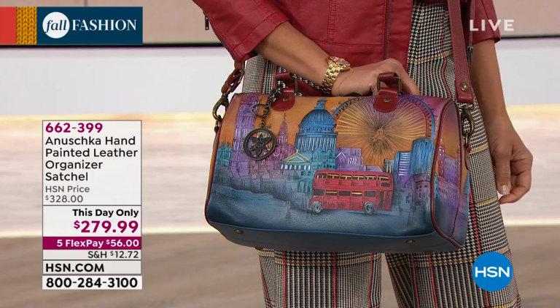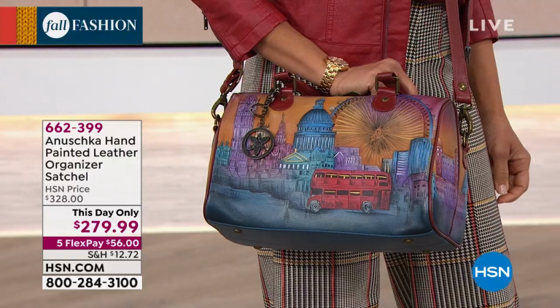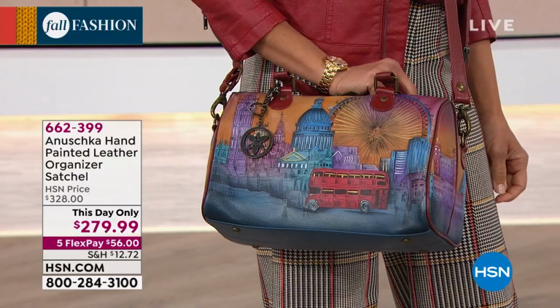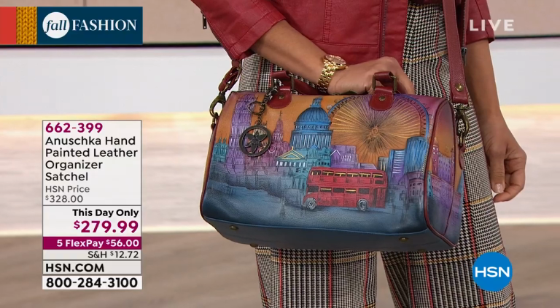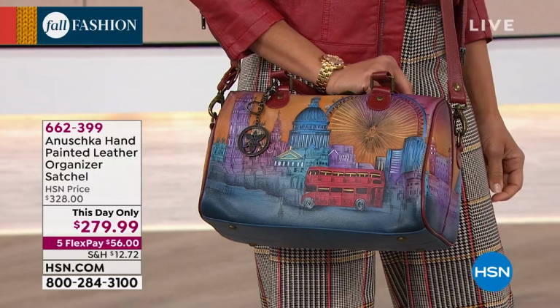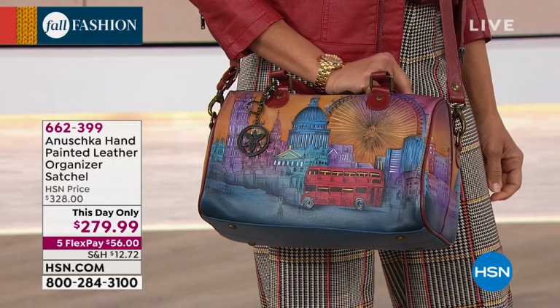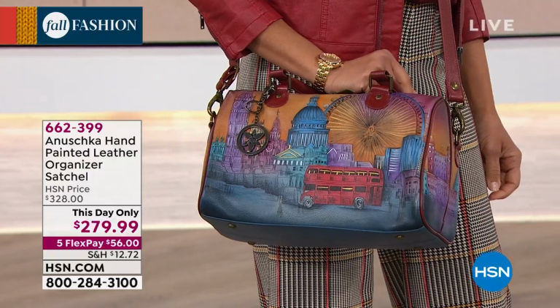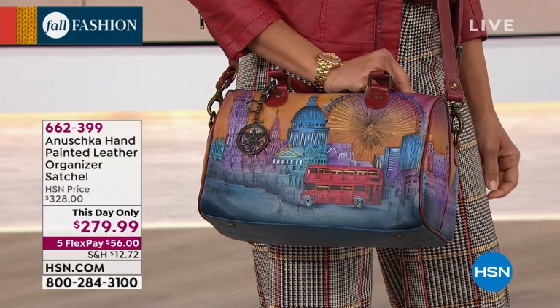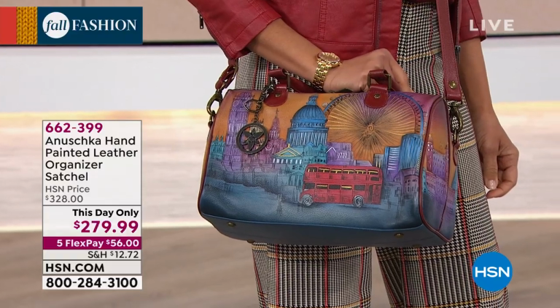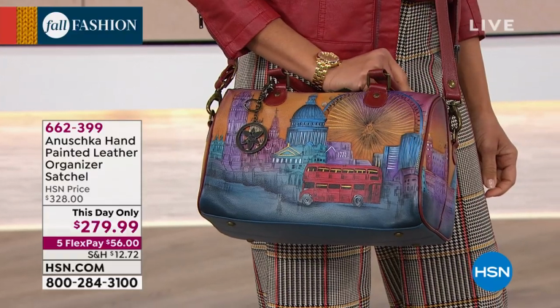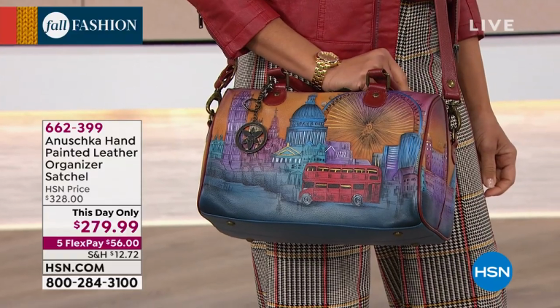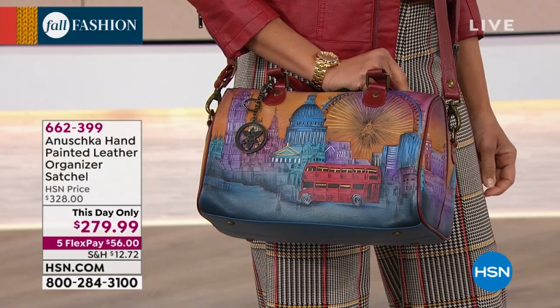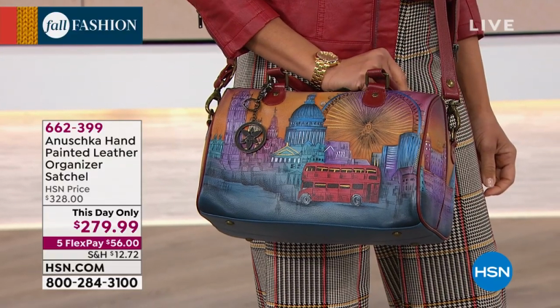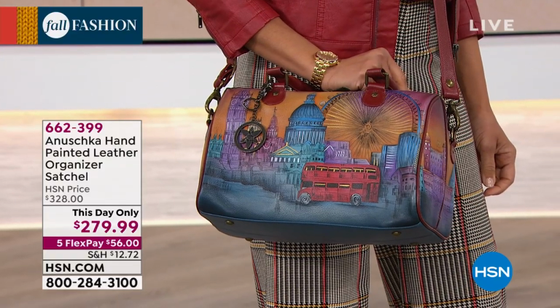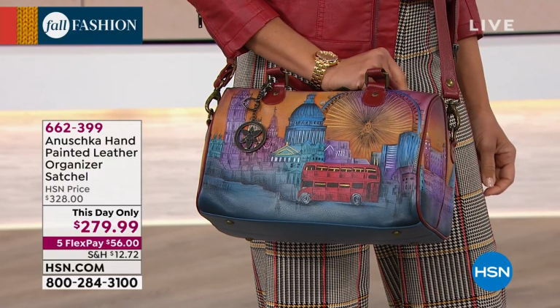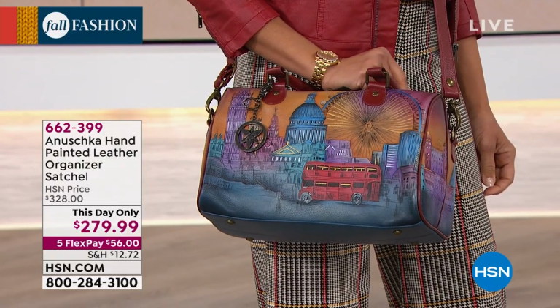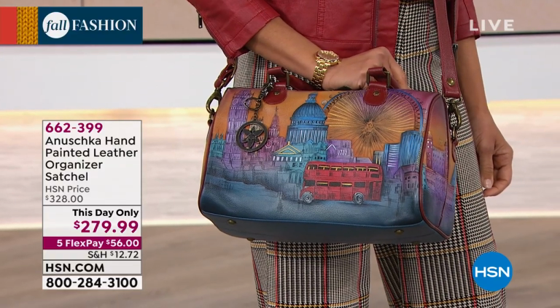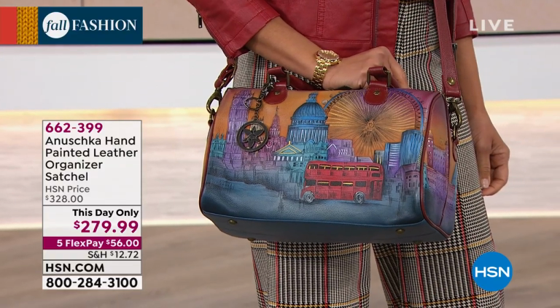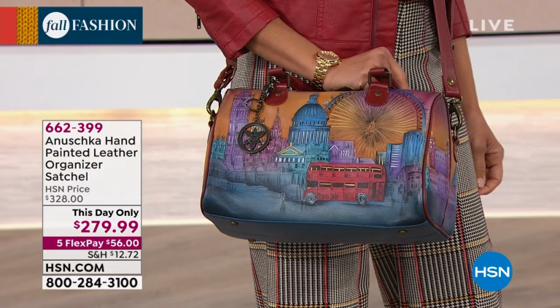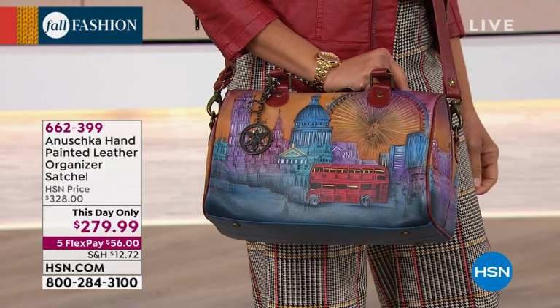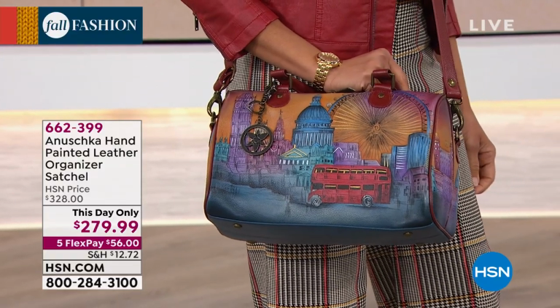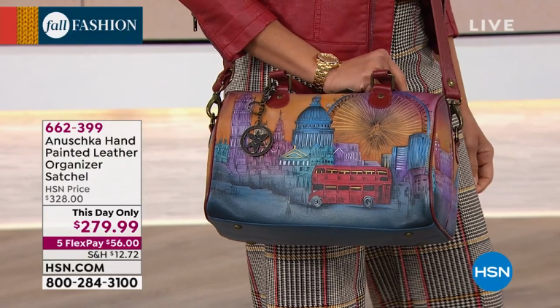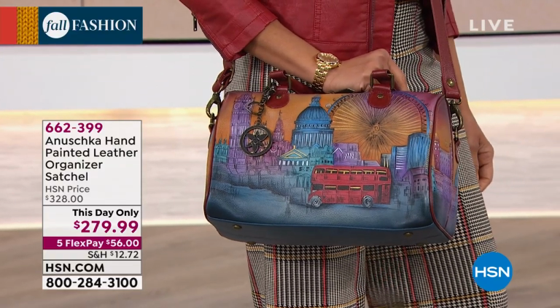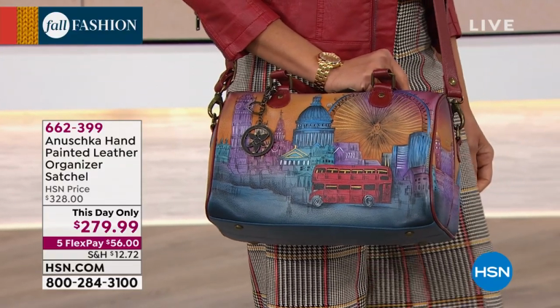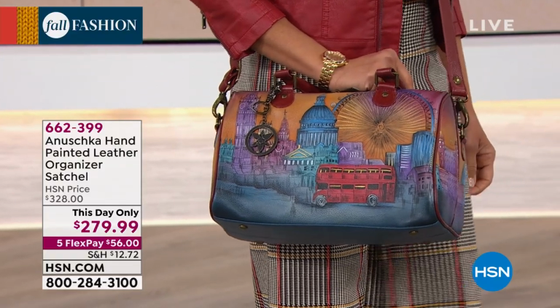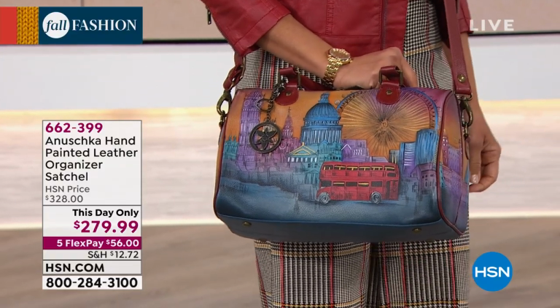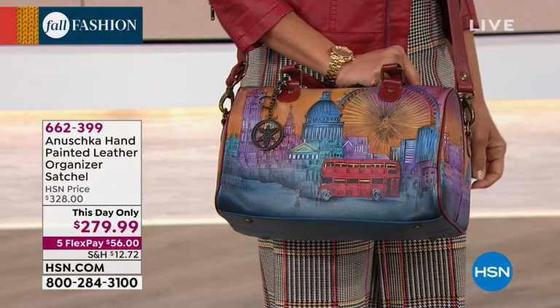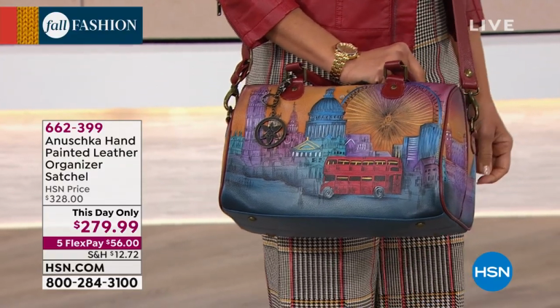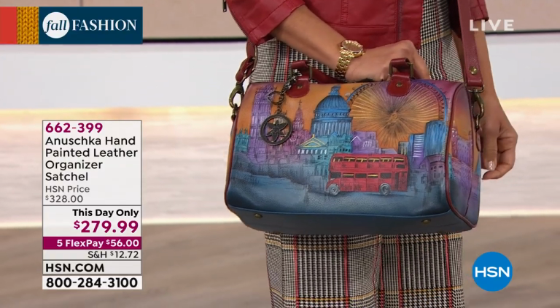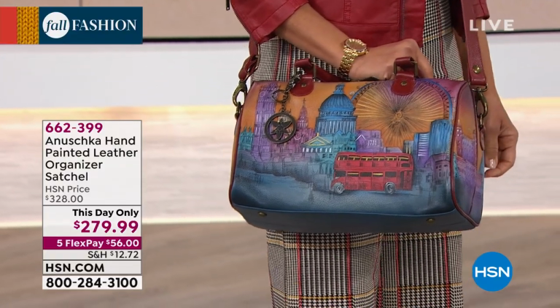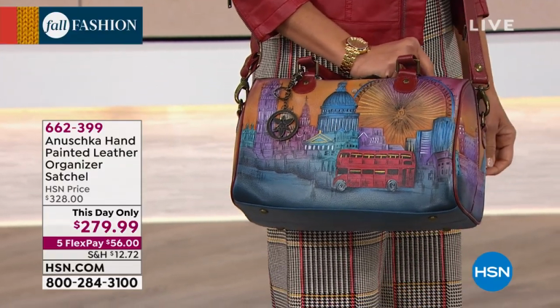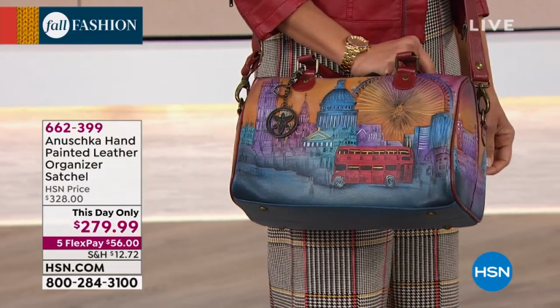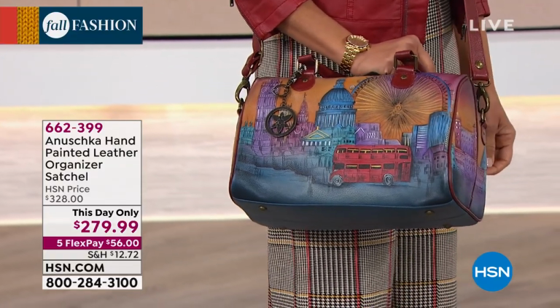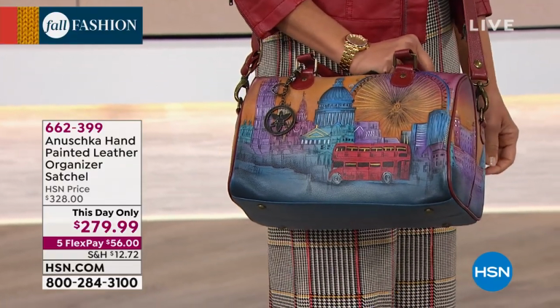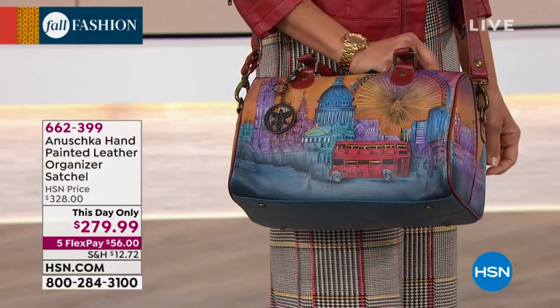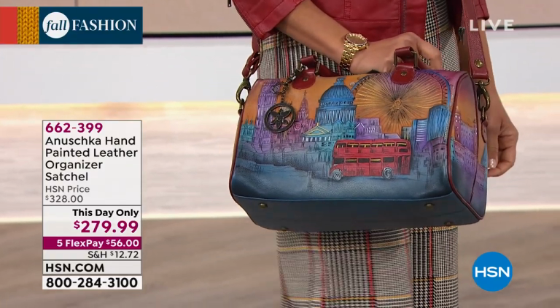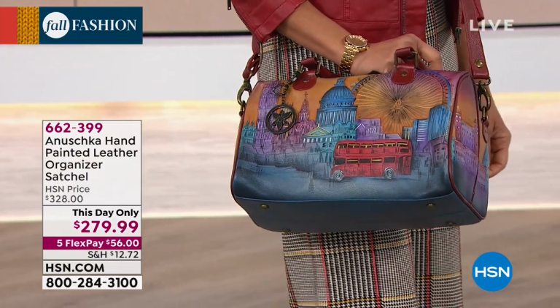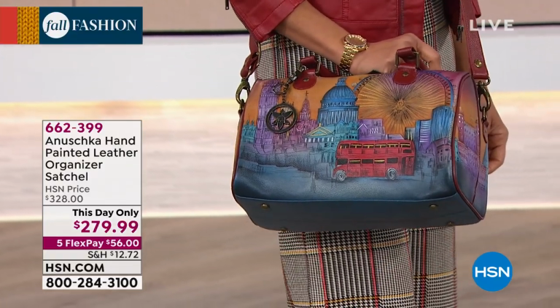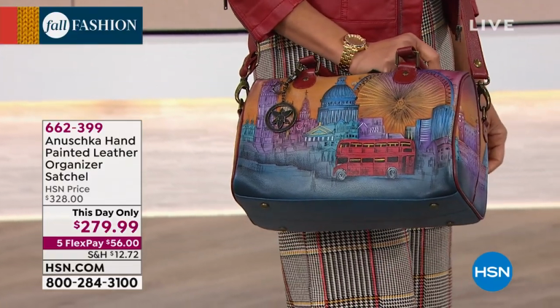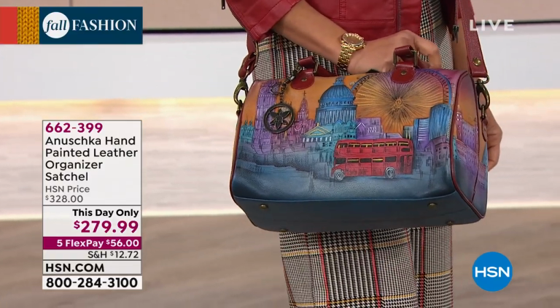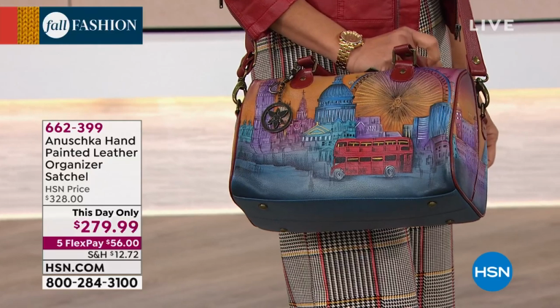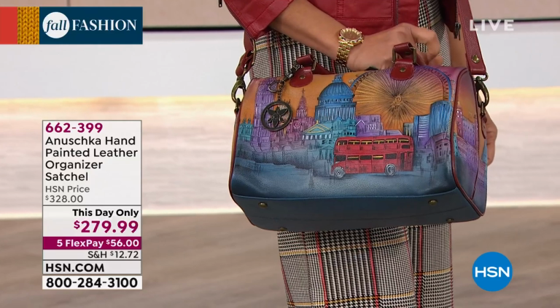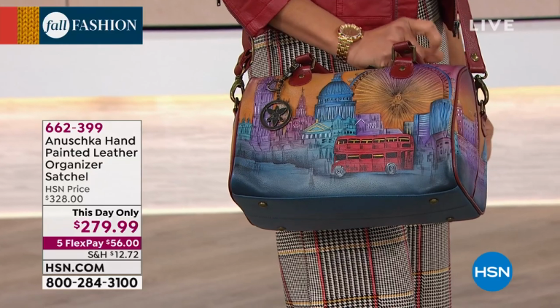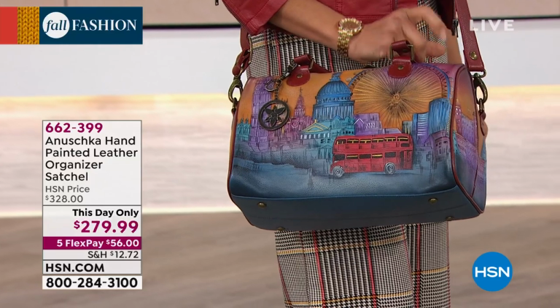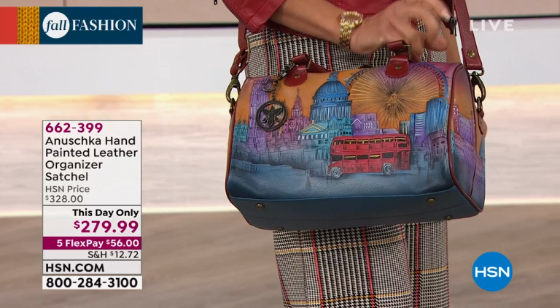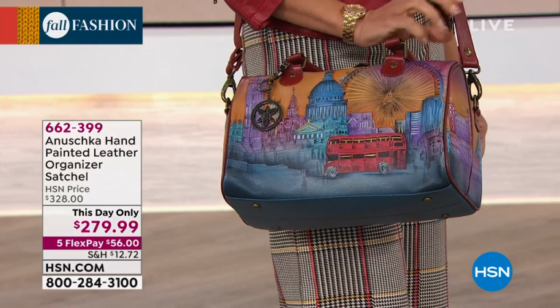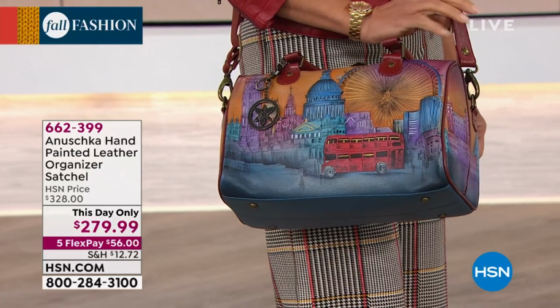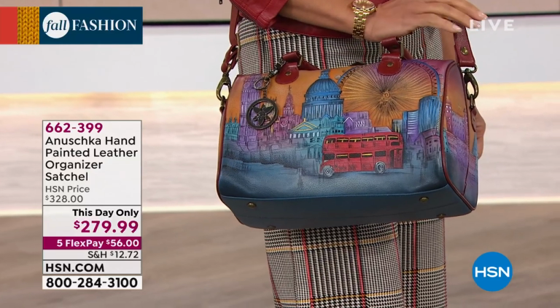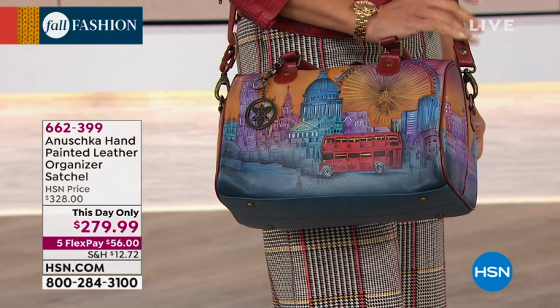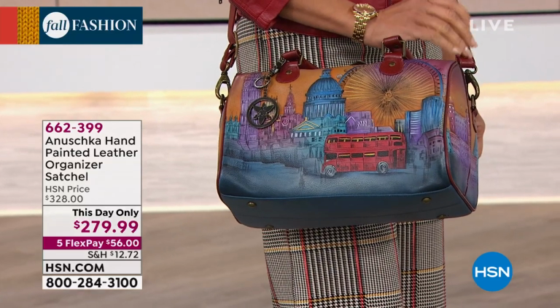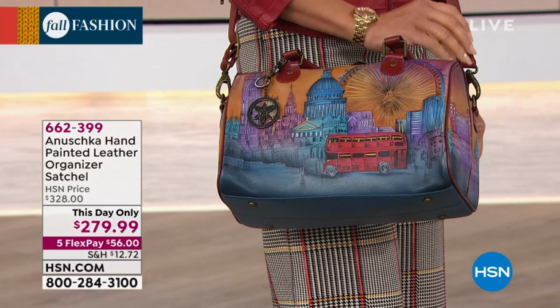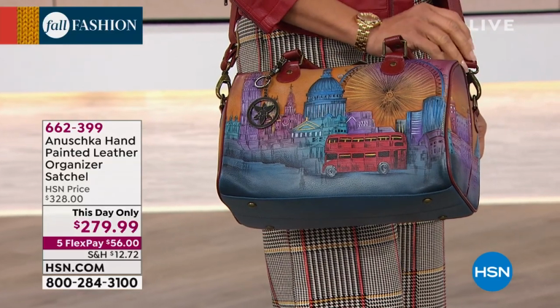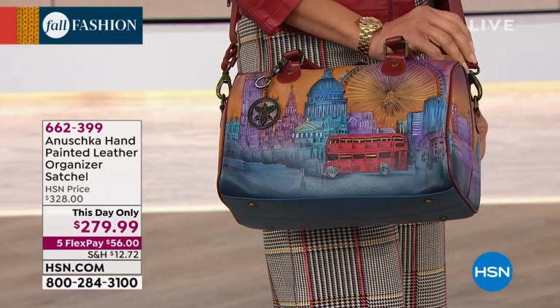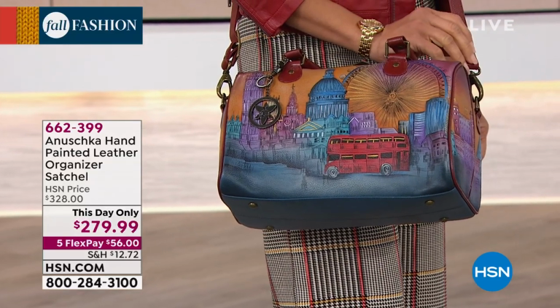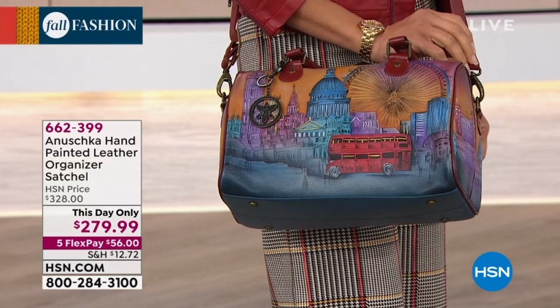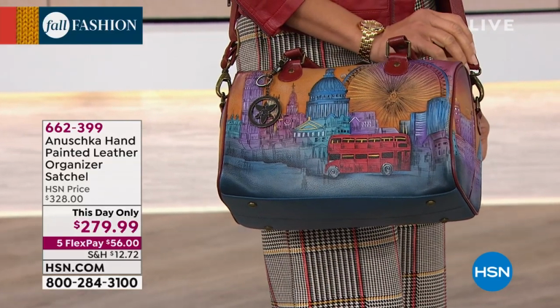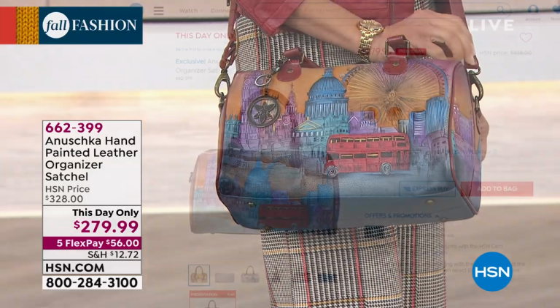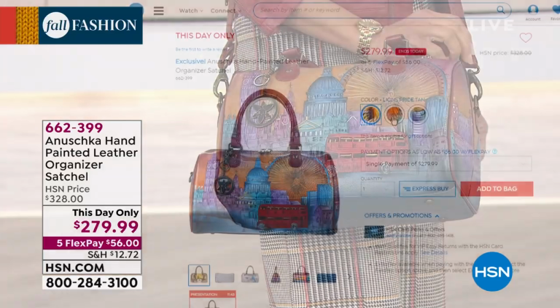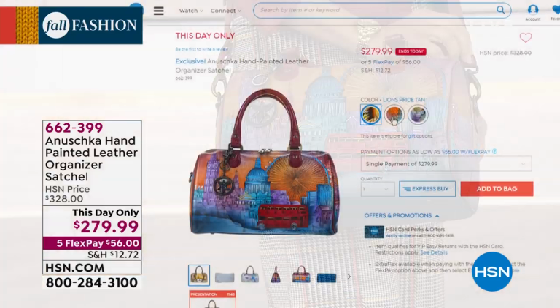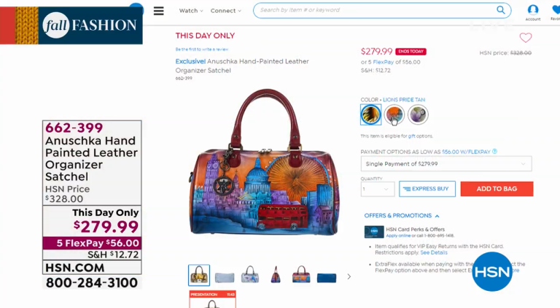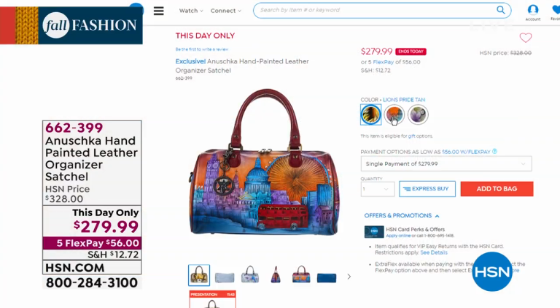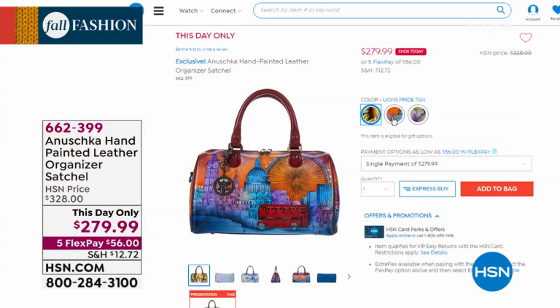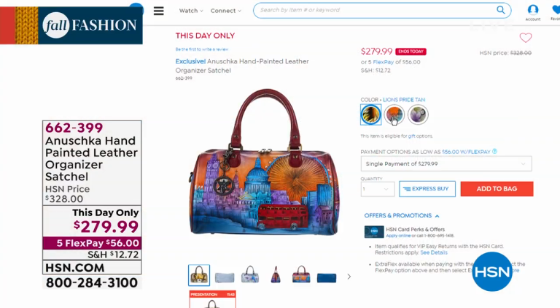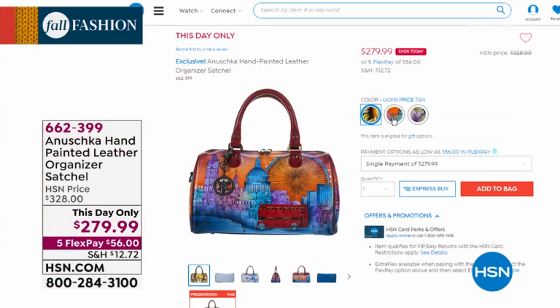The London Eye, you've got the British Museum, you've got Big Ben there in the background, St. Paul's Cathedral — yes, all the landmarks of London are on that bag.